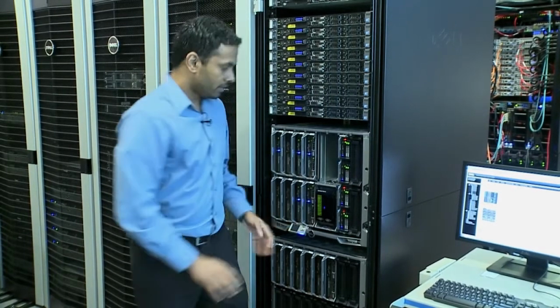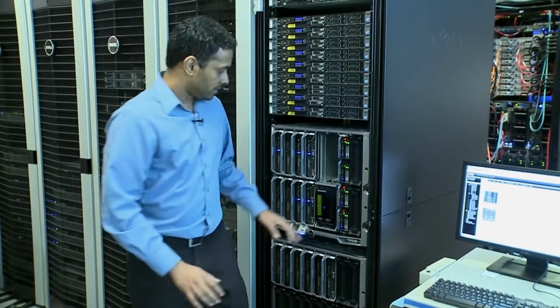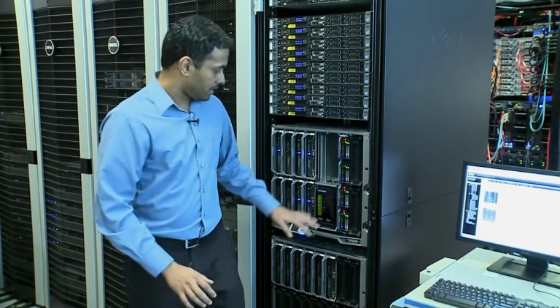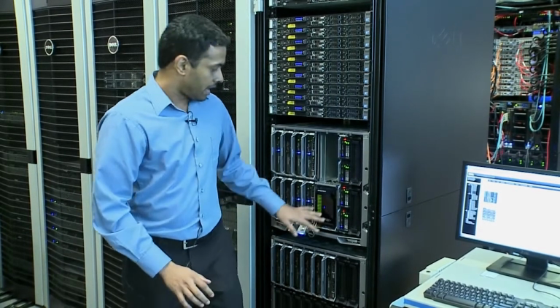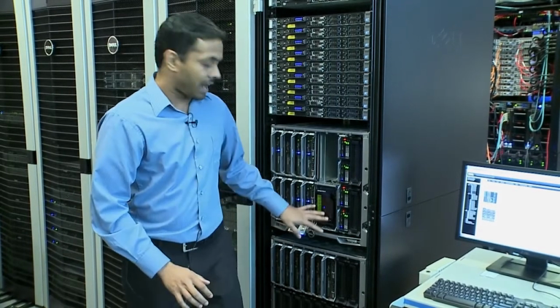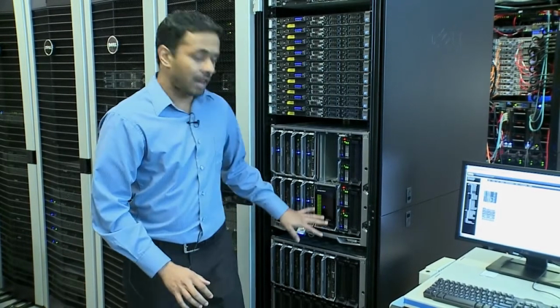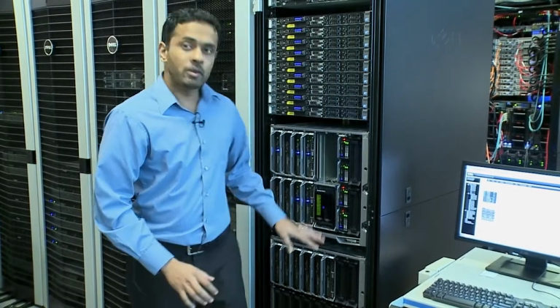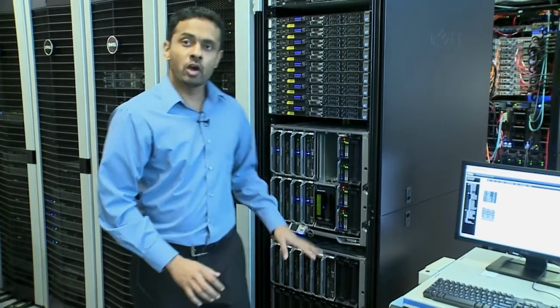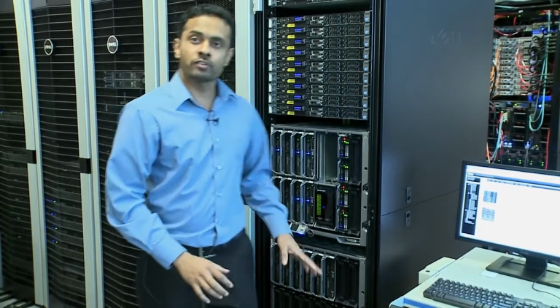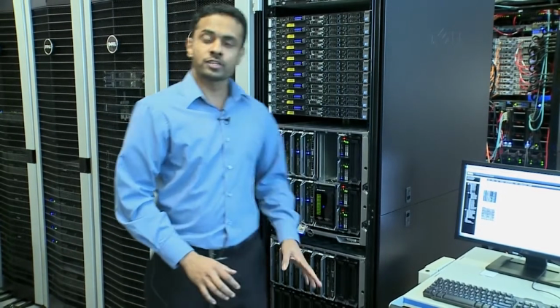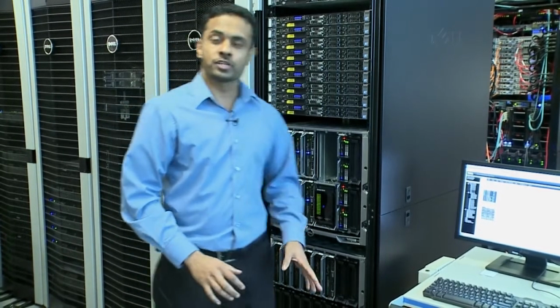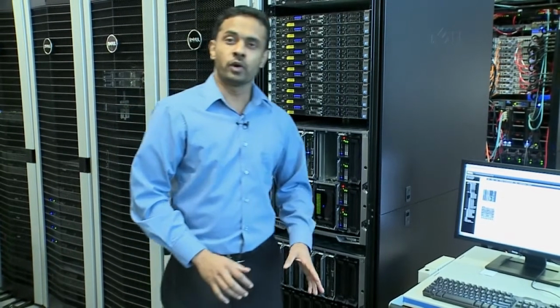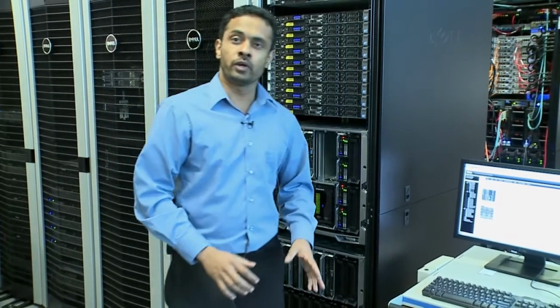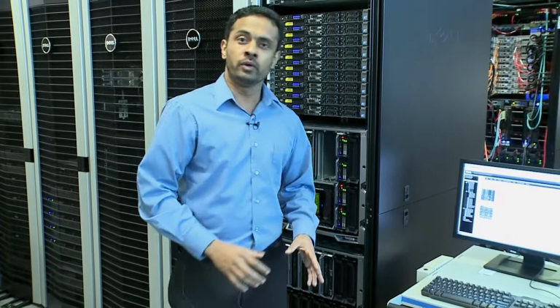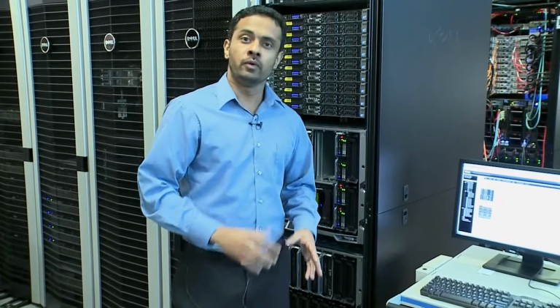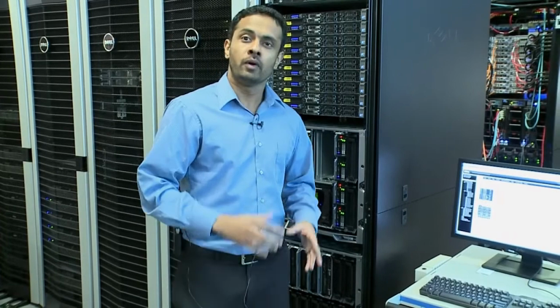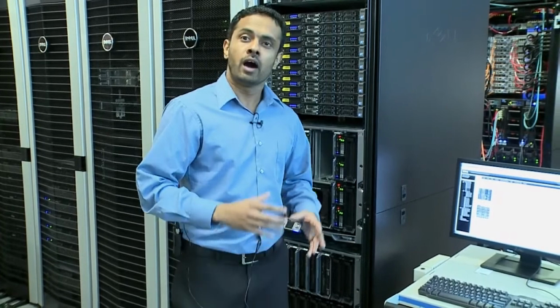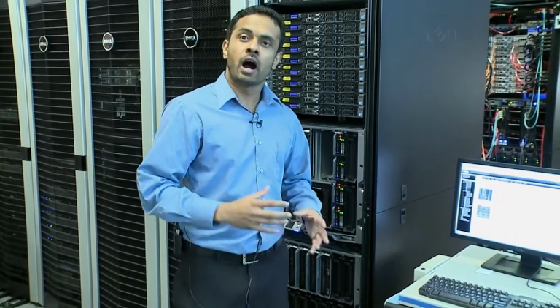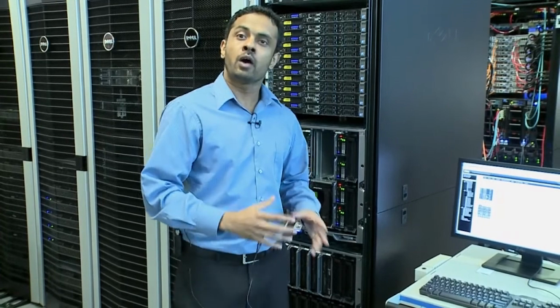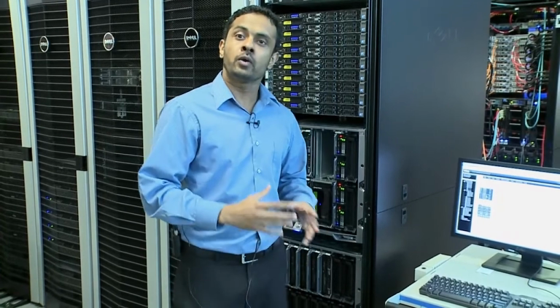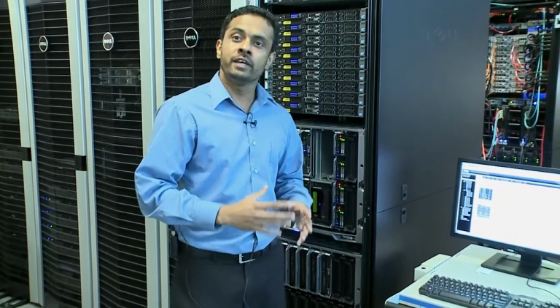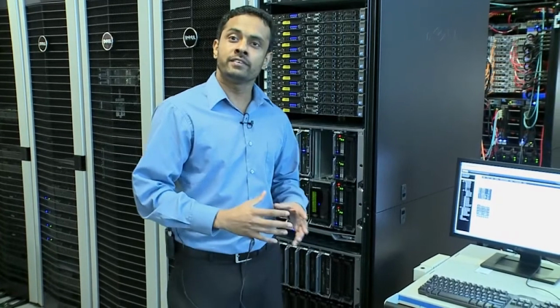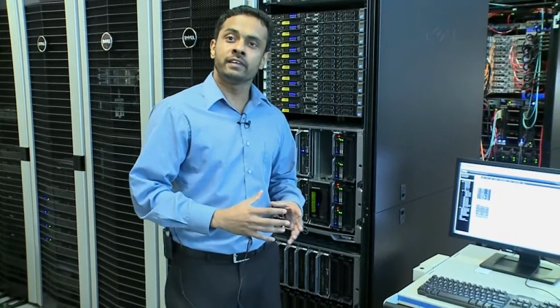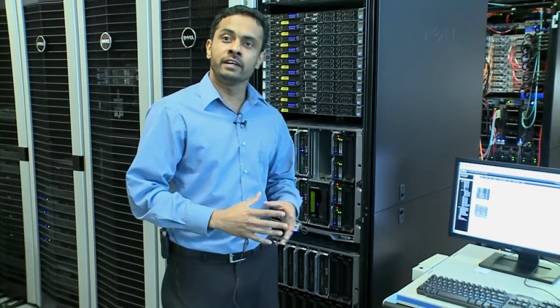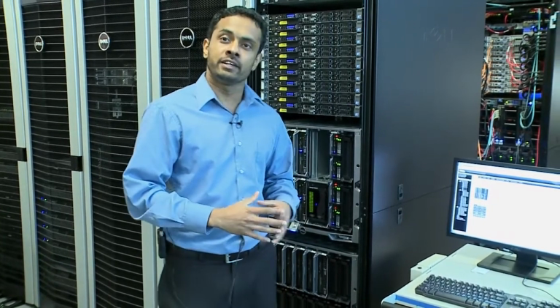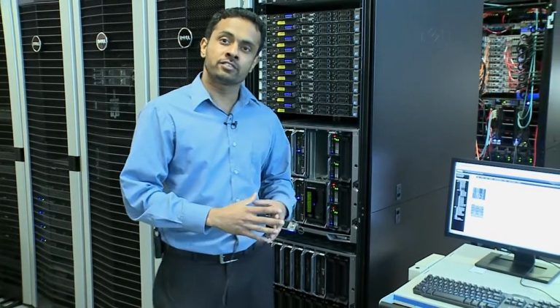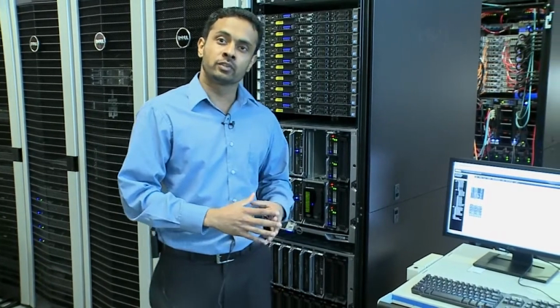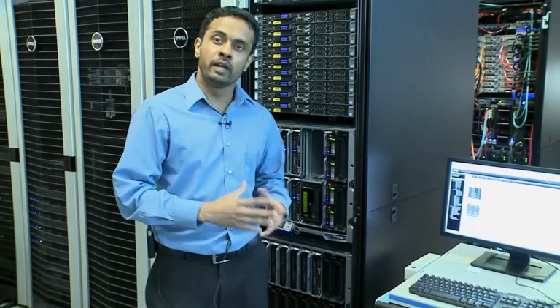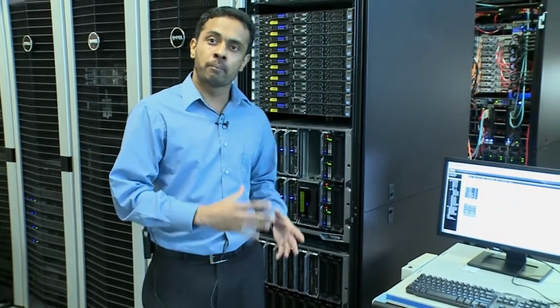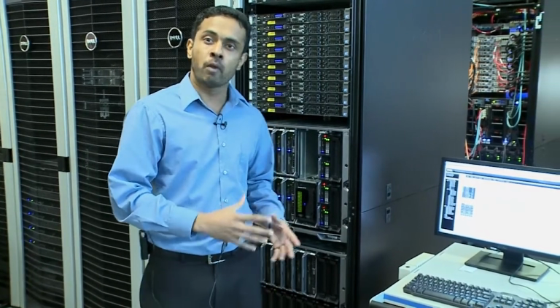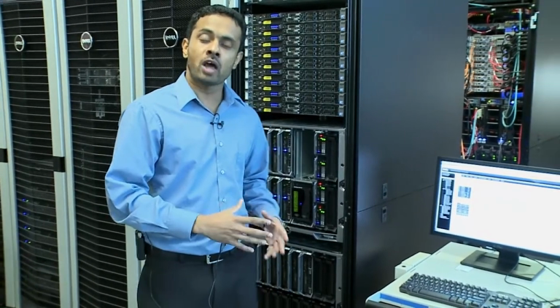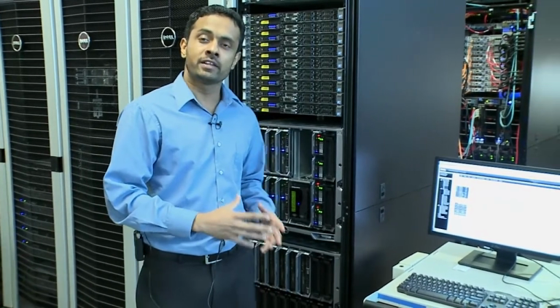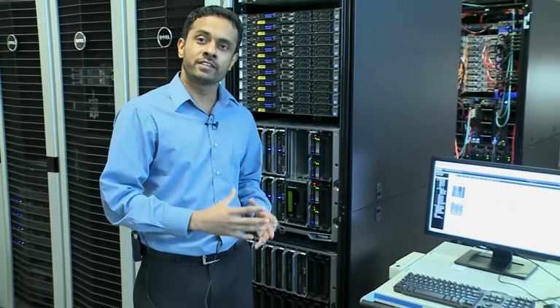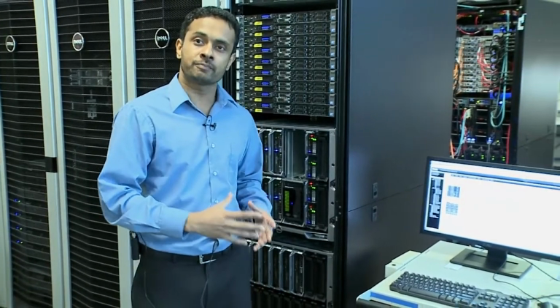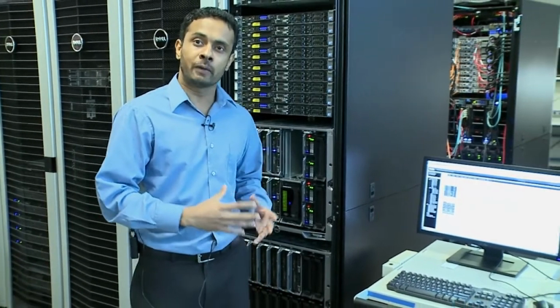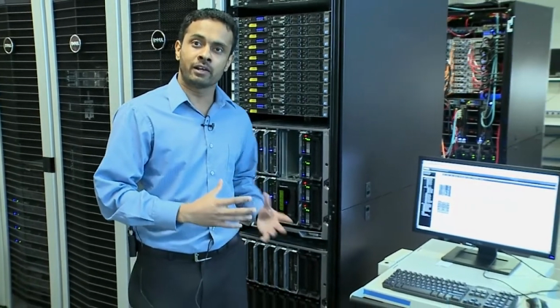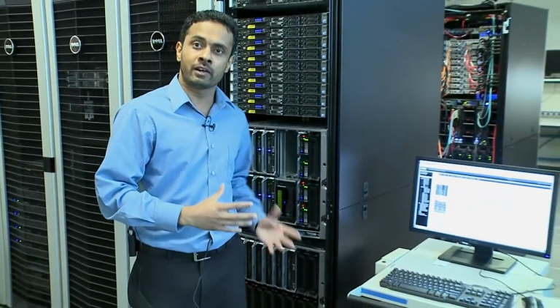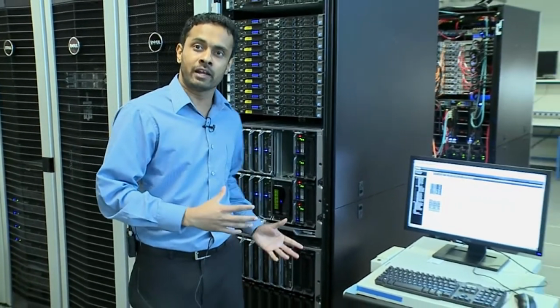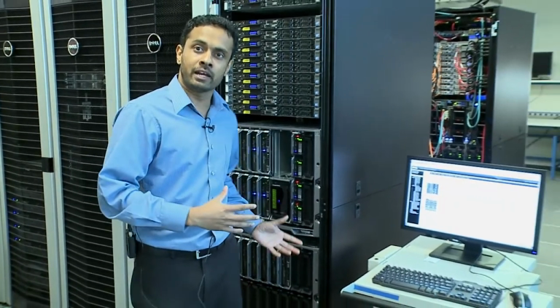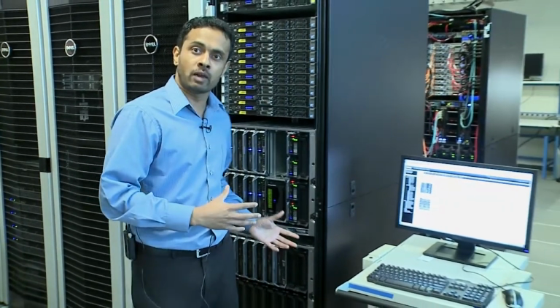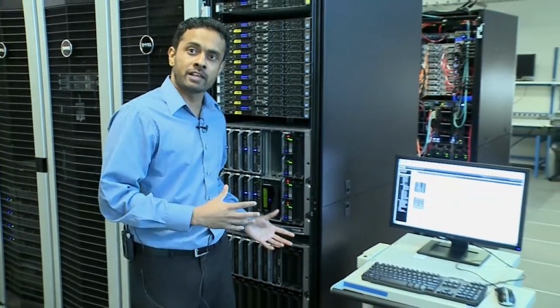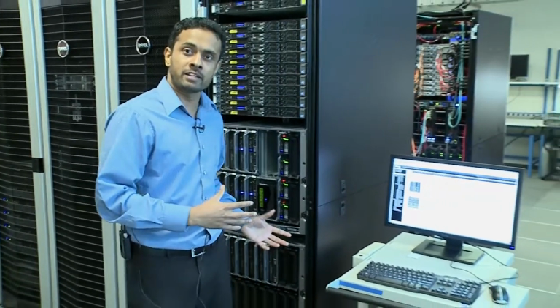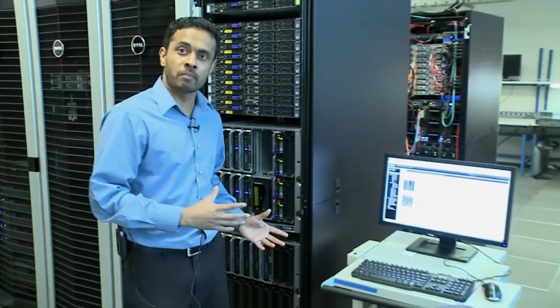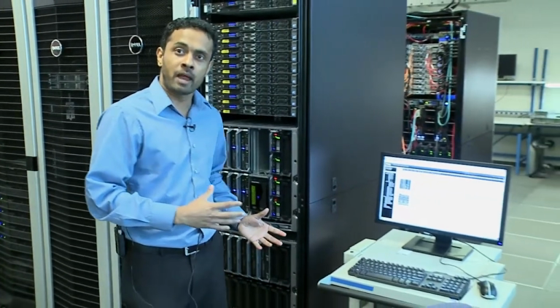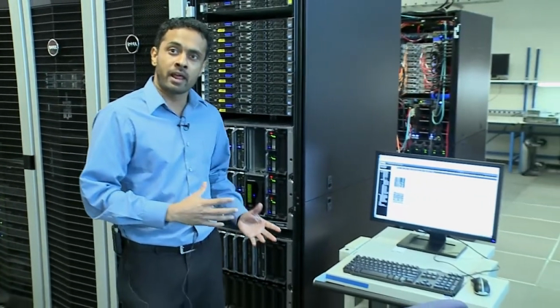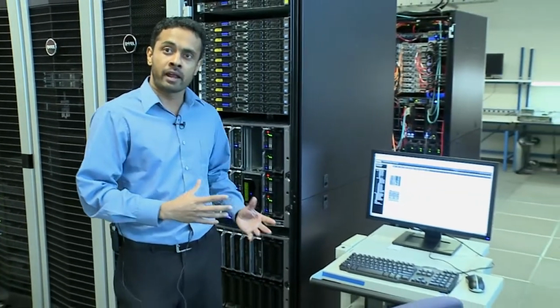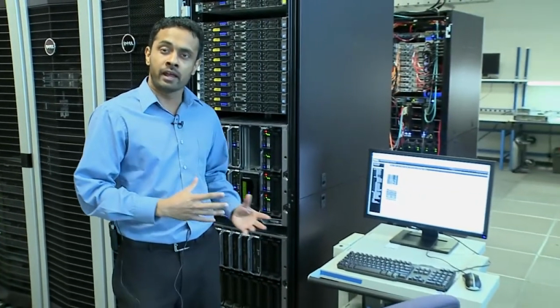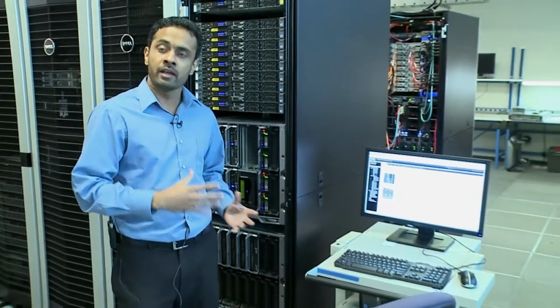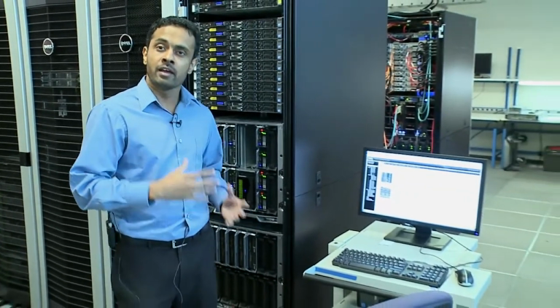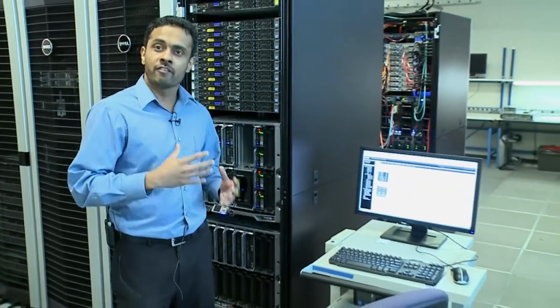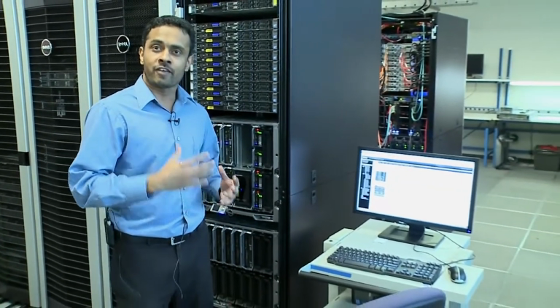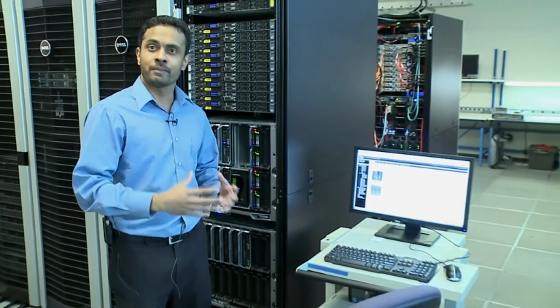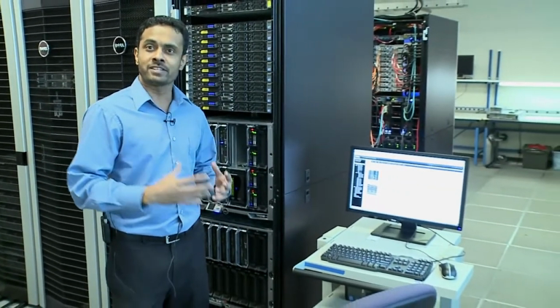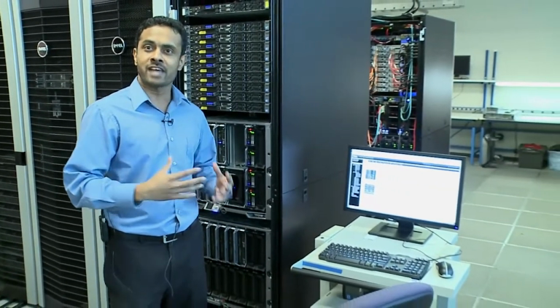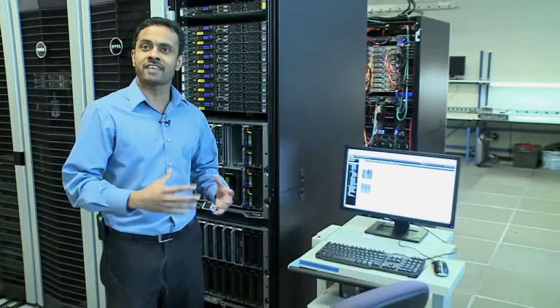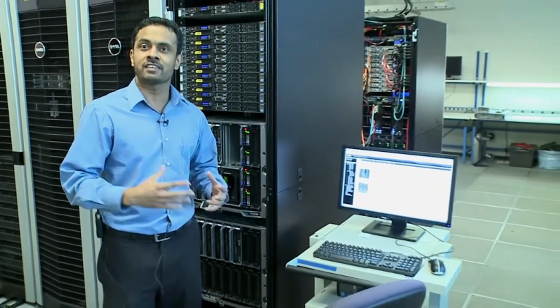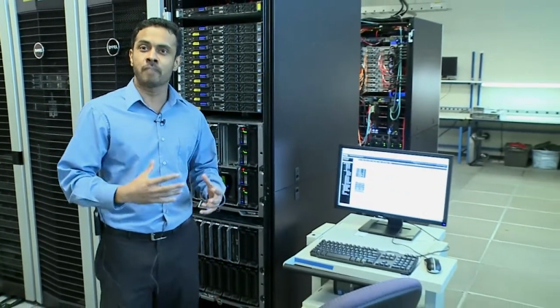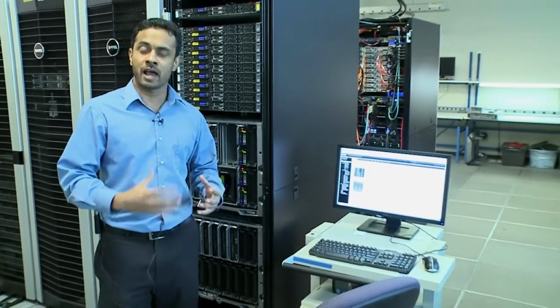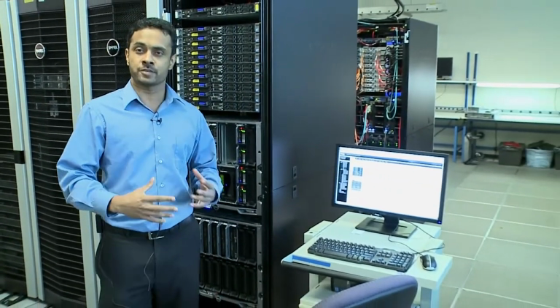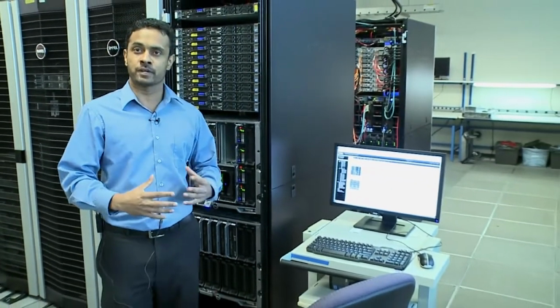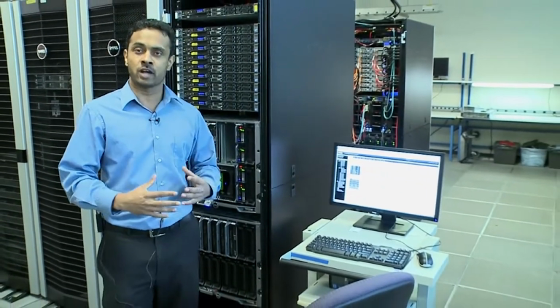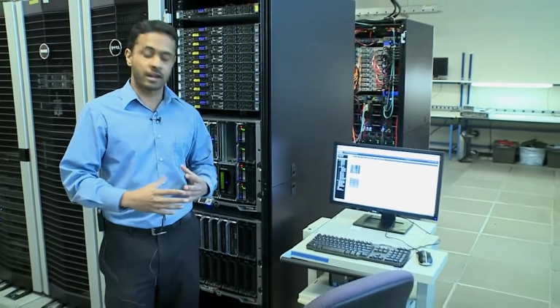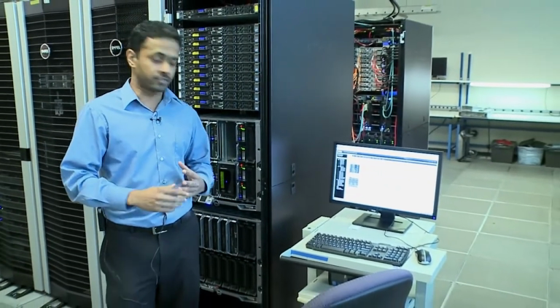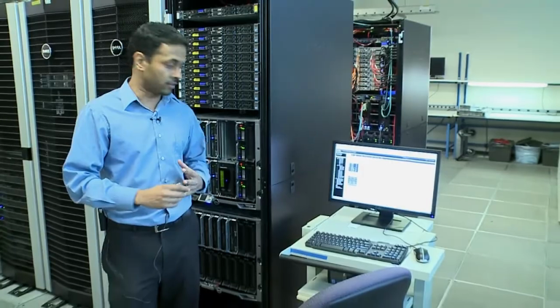Let me also show you how easy it is to deploy this particular Ecologic Blade Array from the chassis management console.